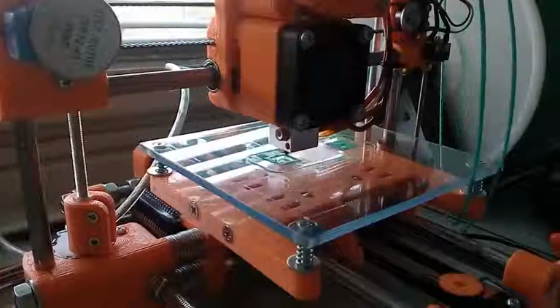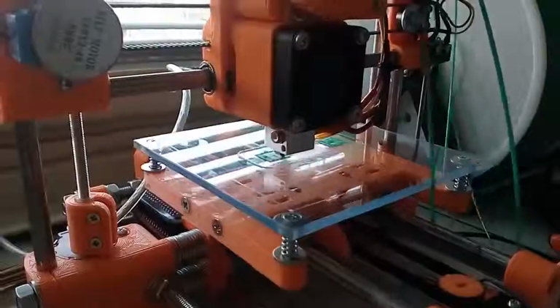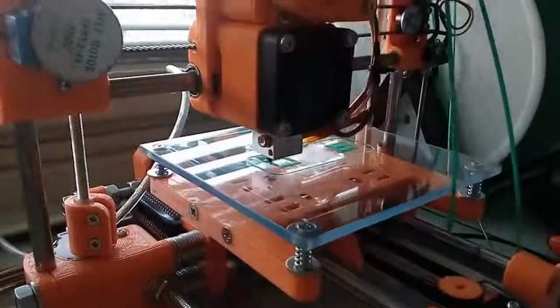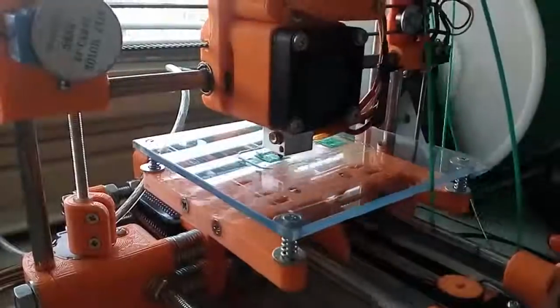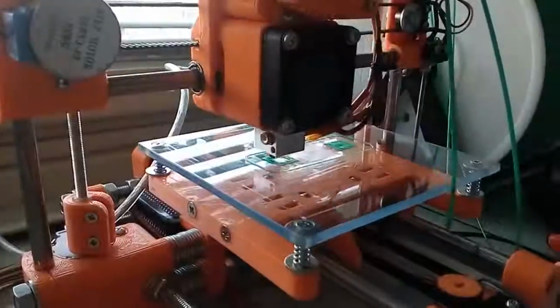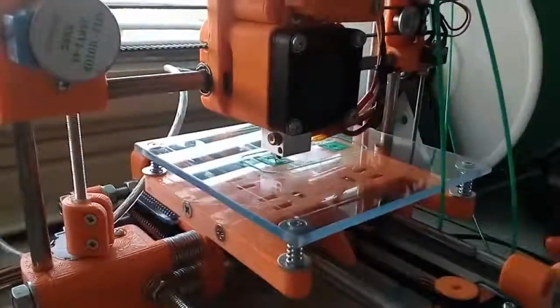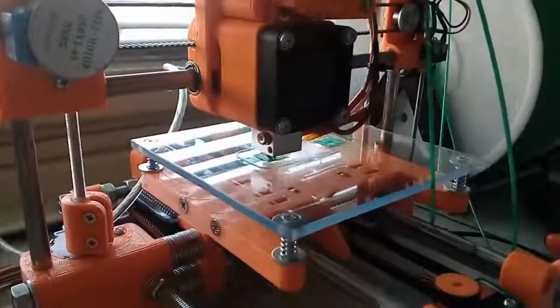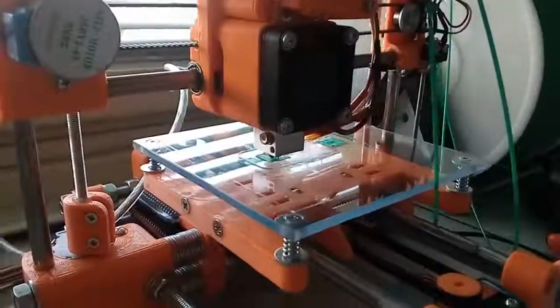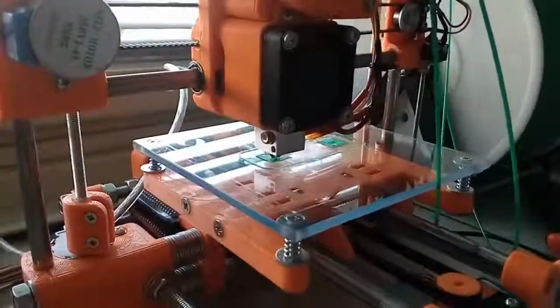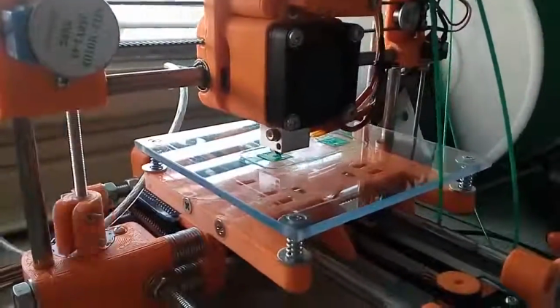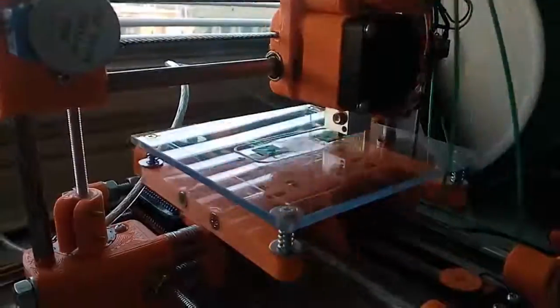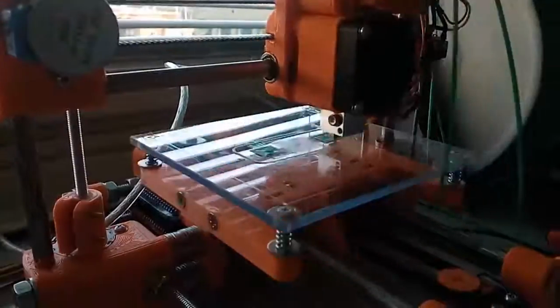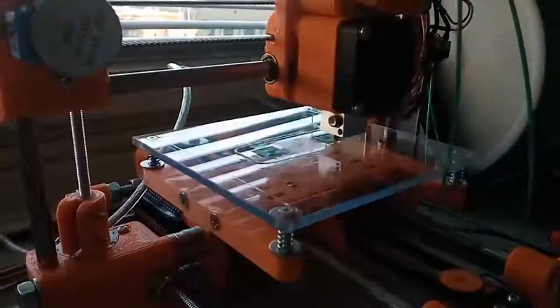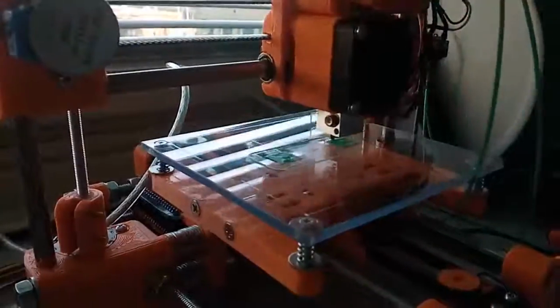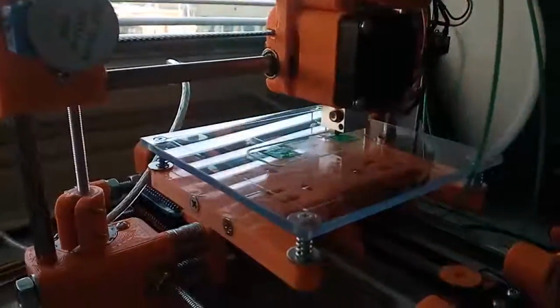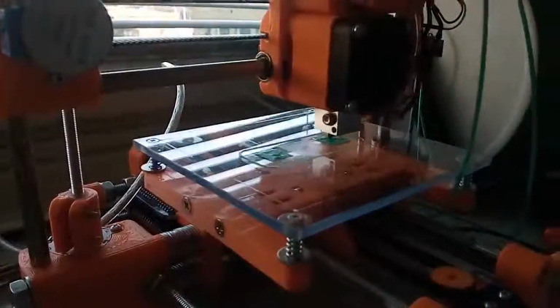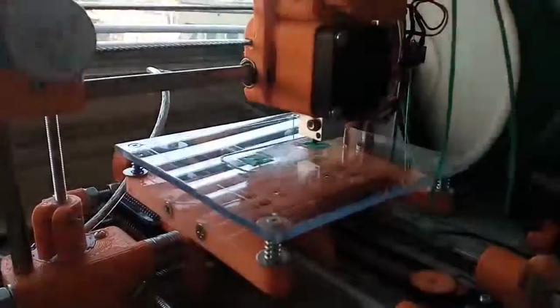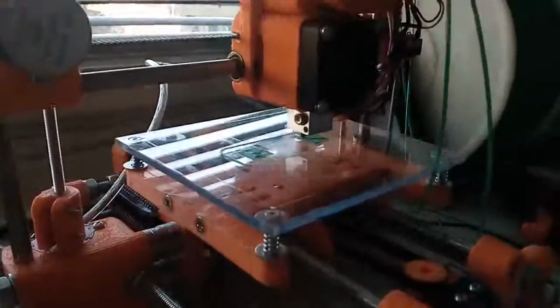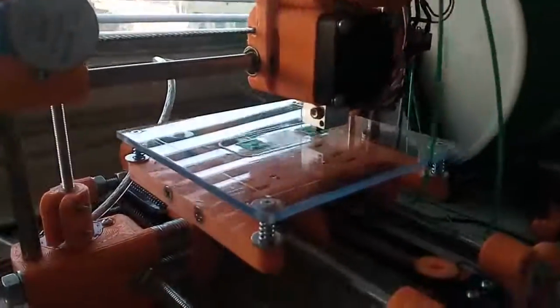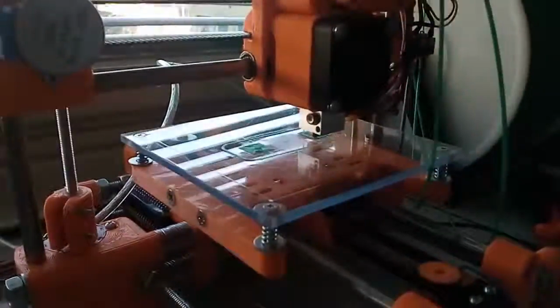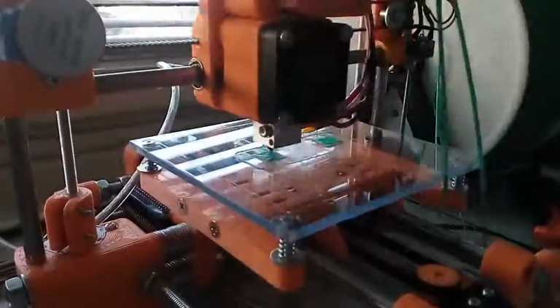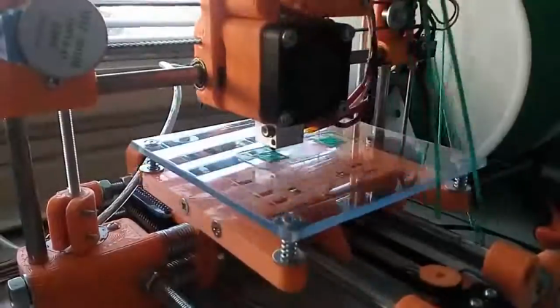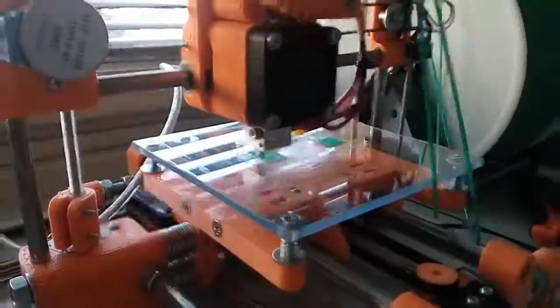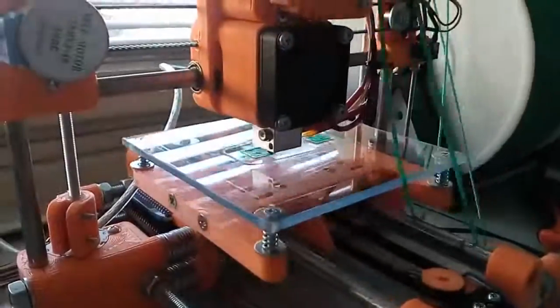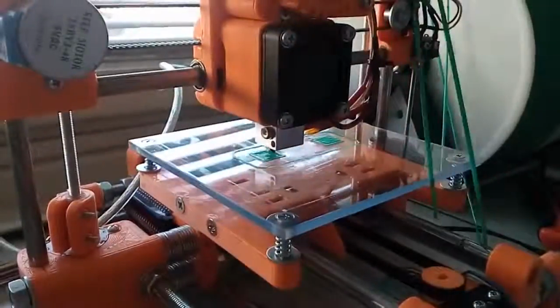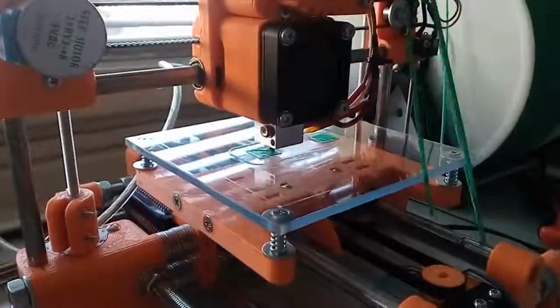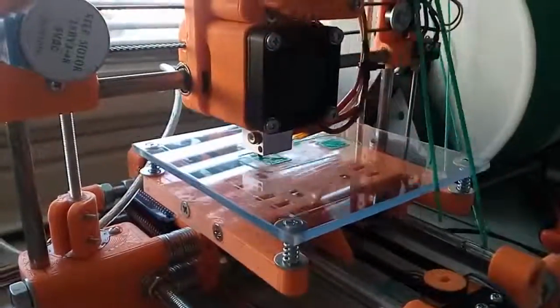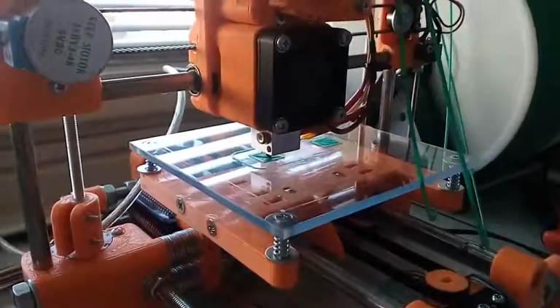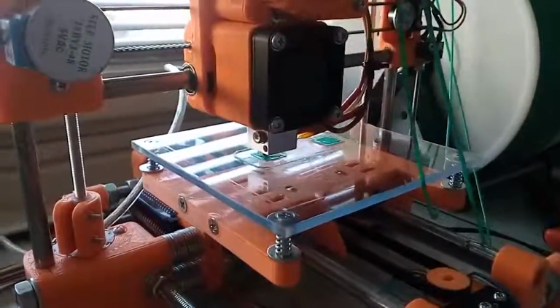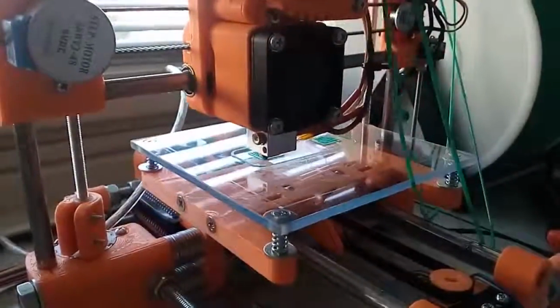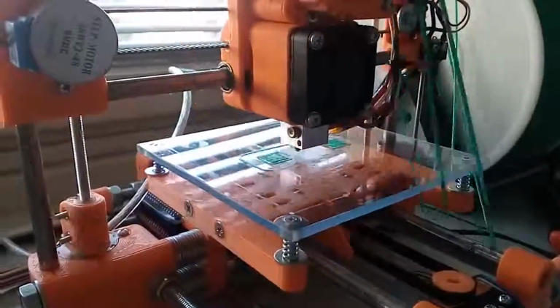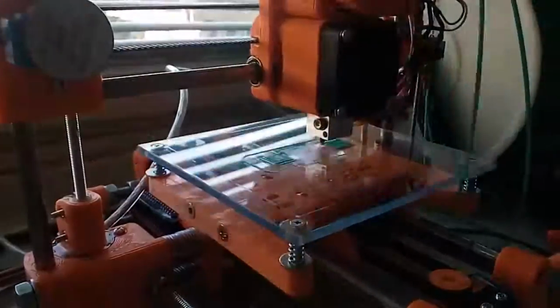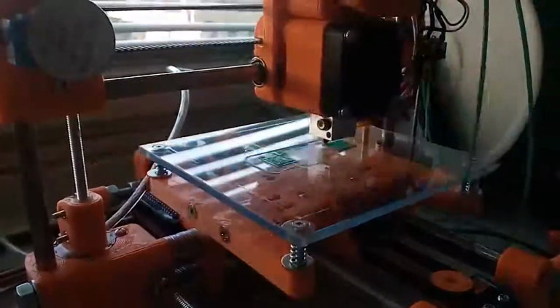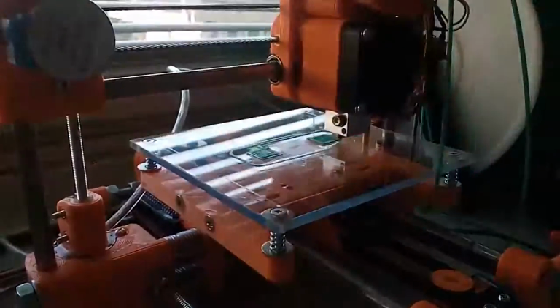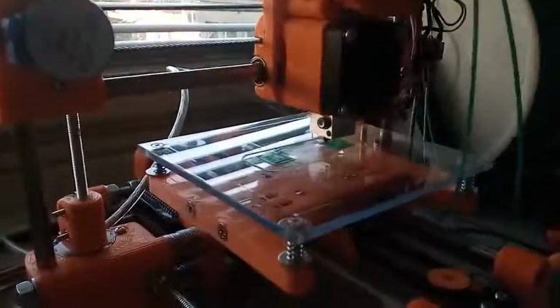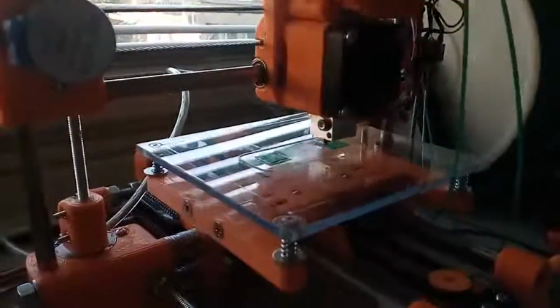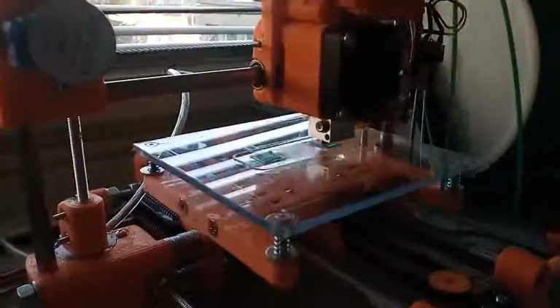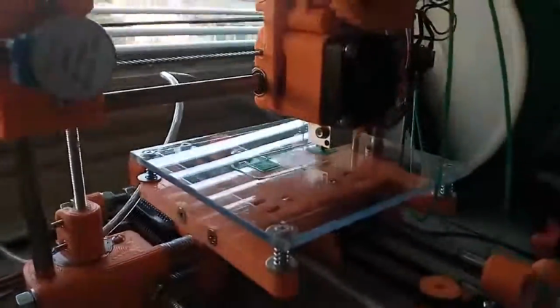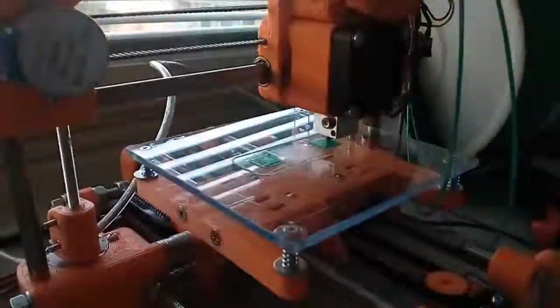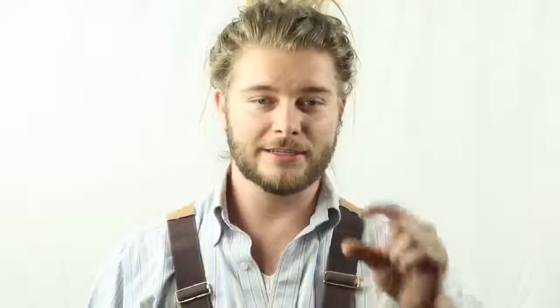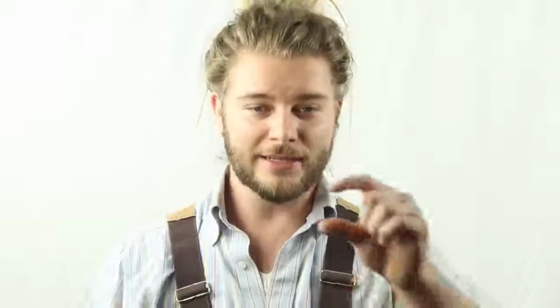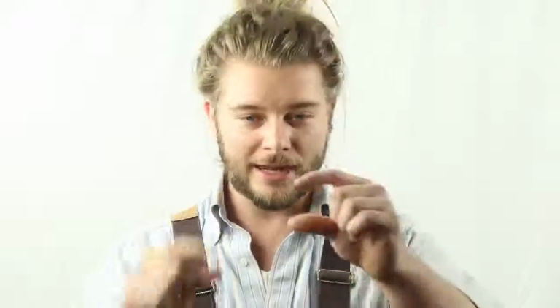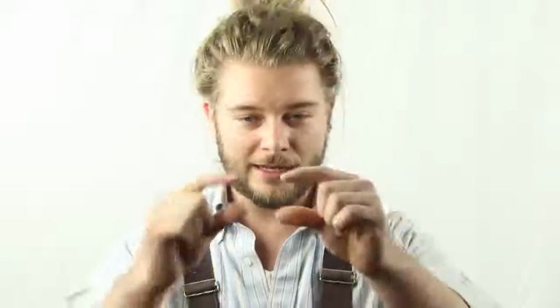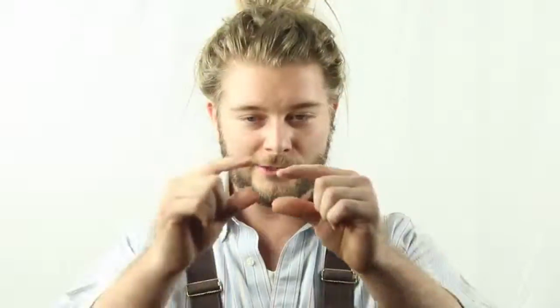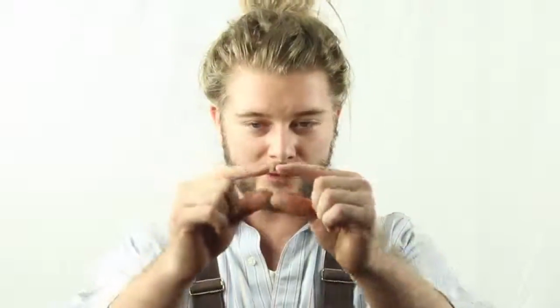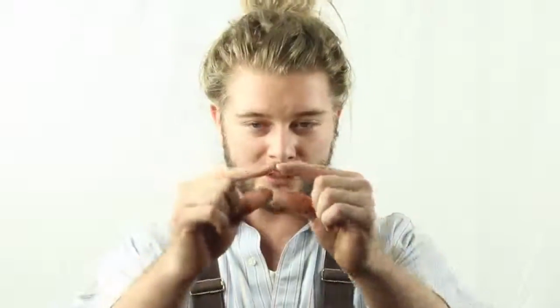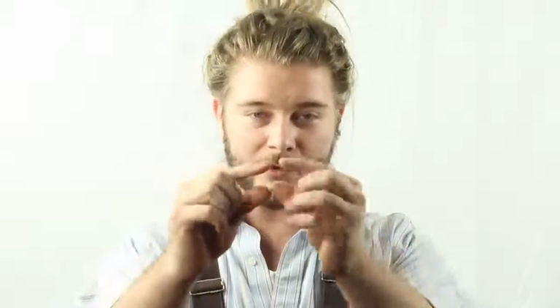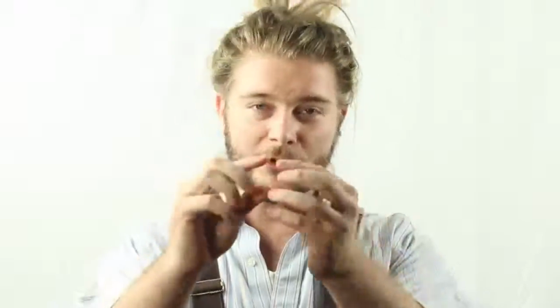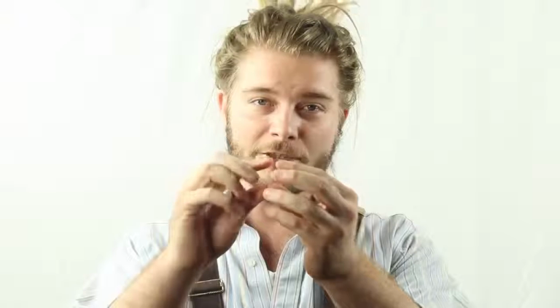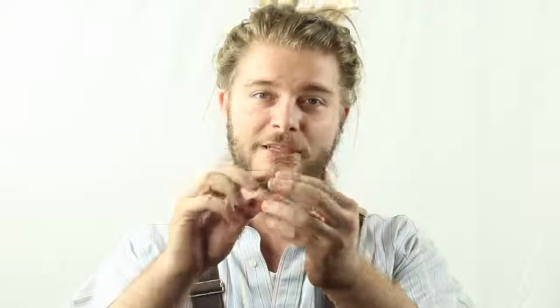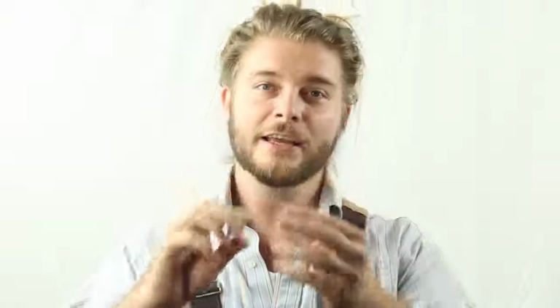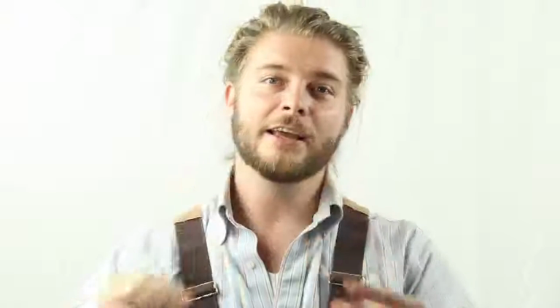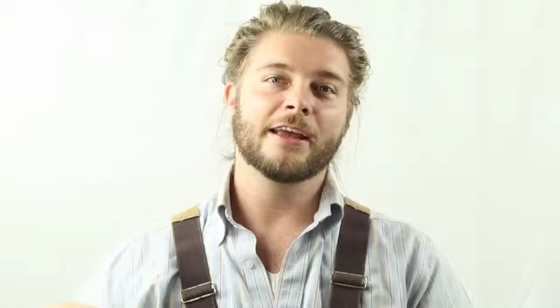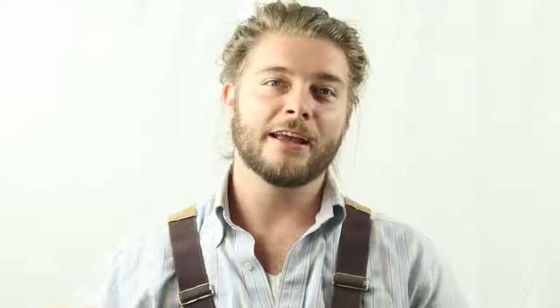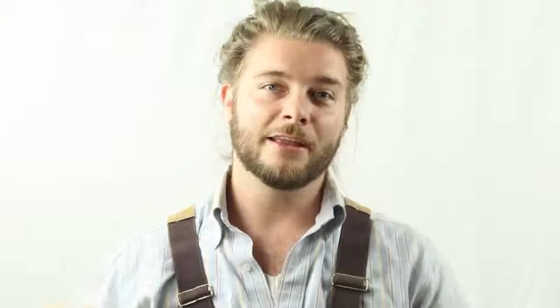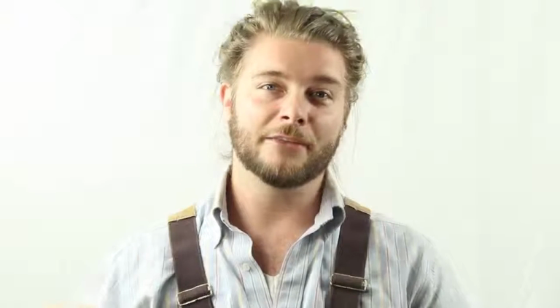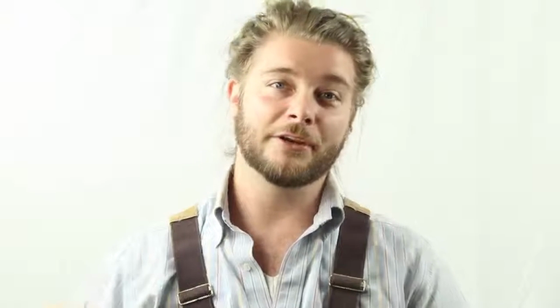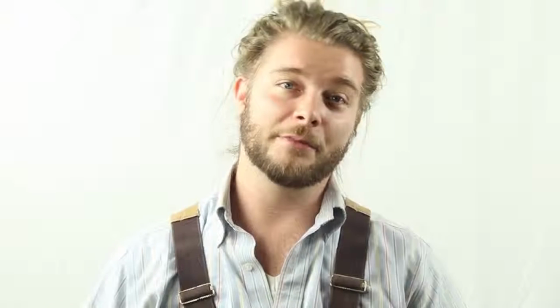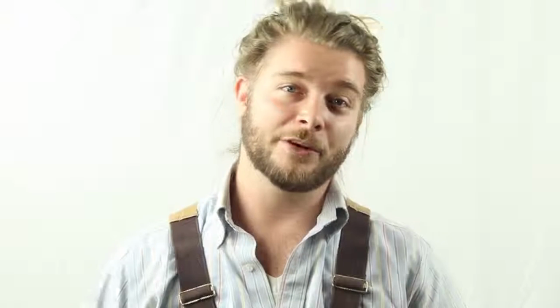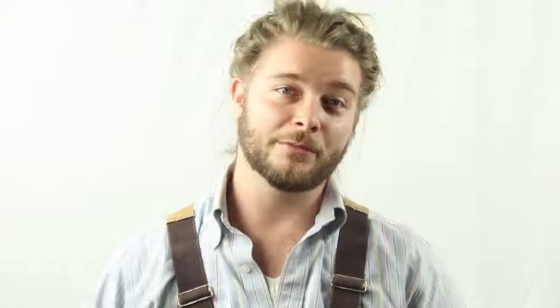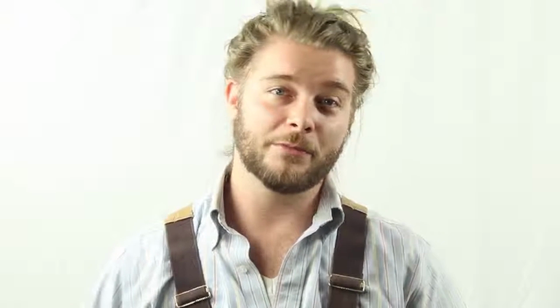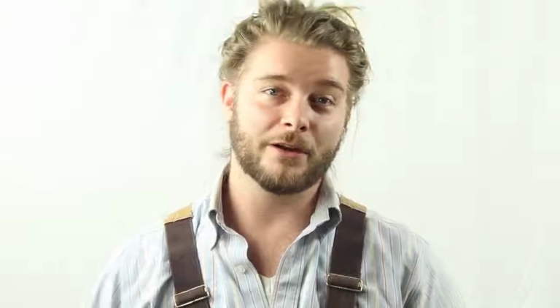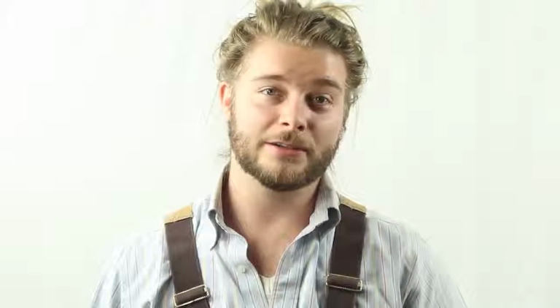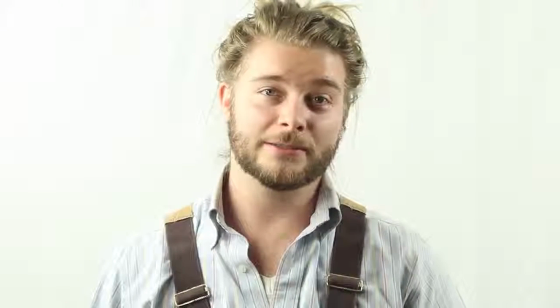3D printers printing printers! Toy Rep created an $85 printer using tiny toy motors and 3D printable parts.